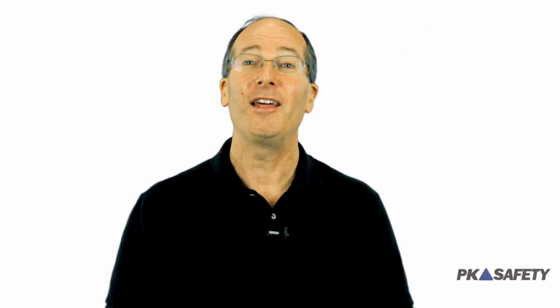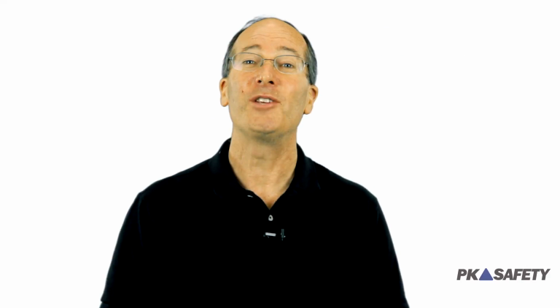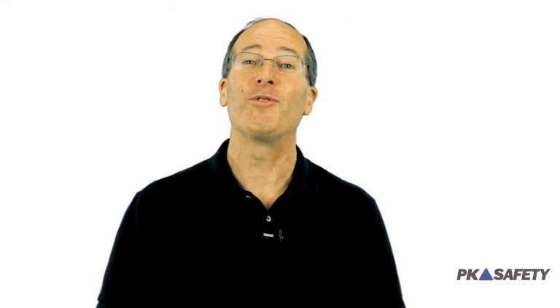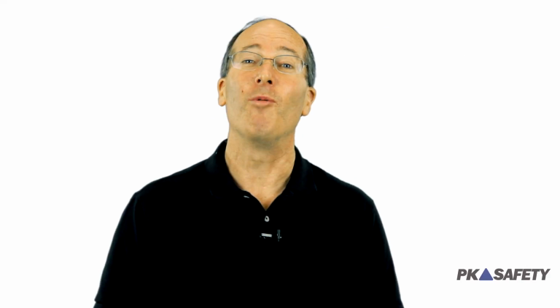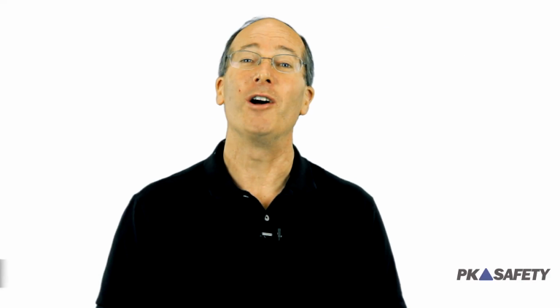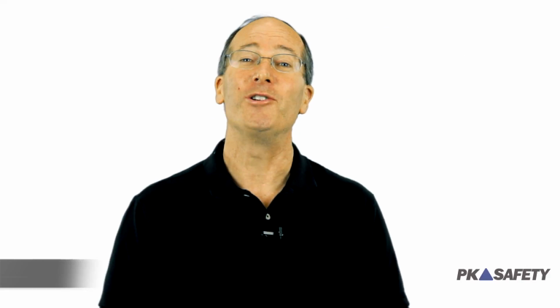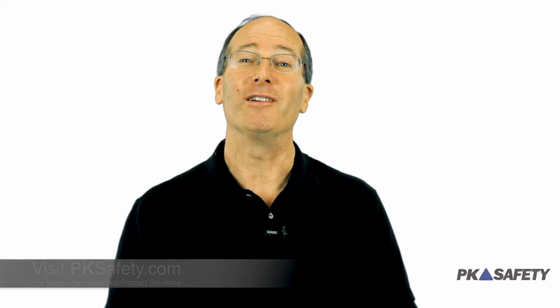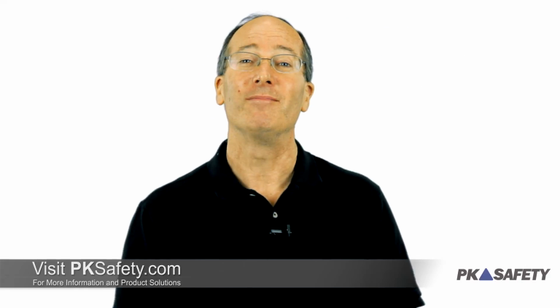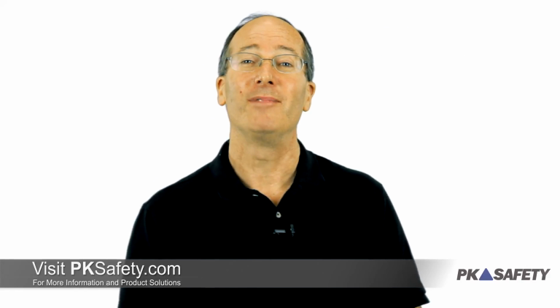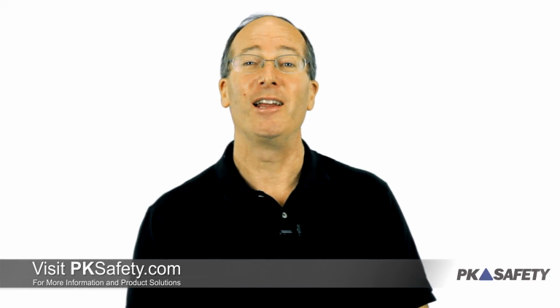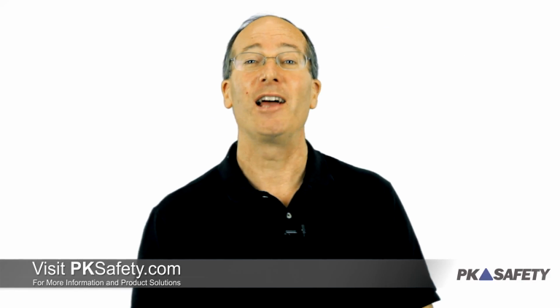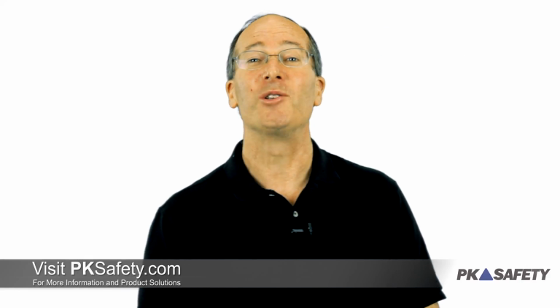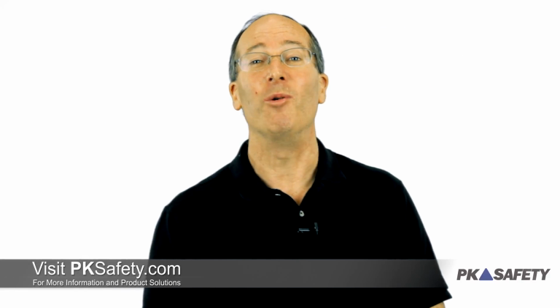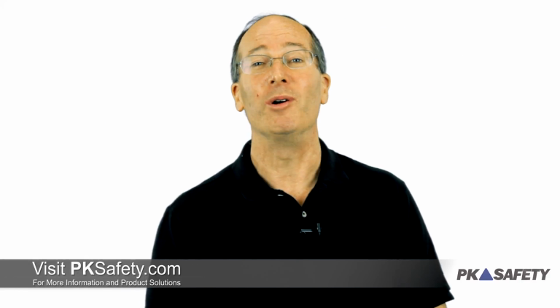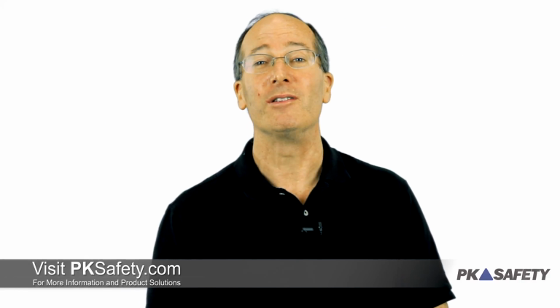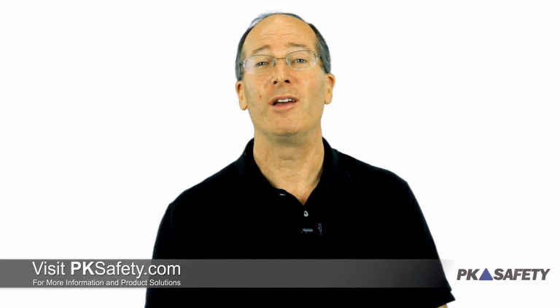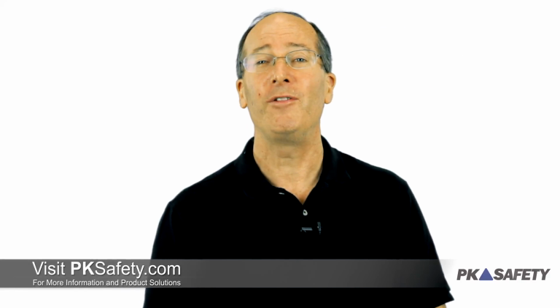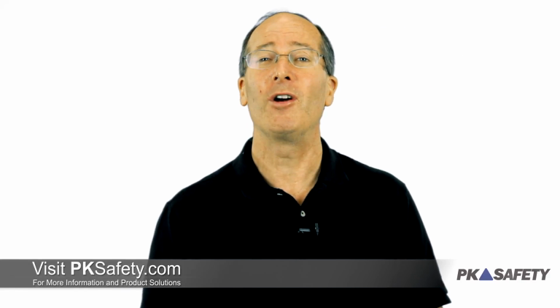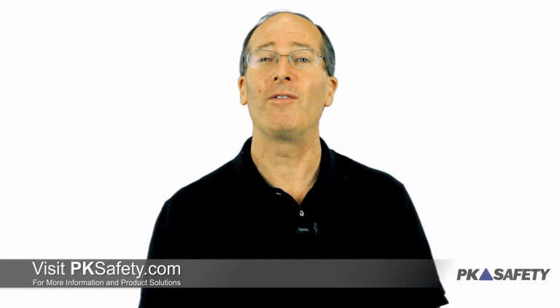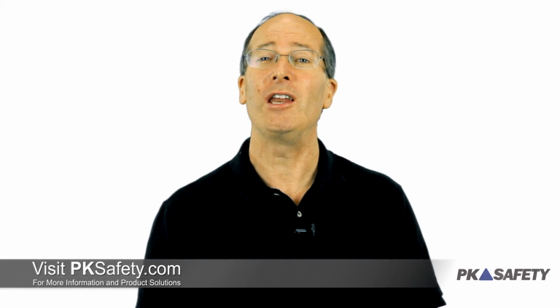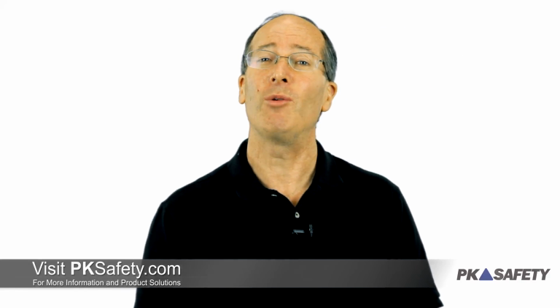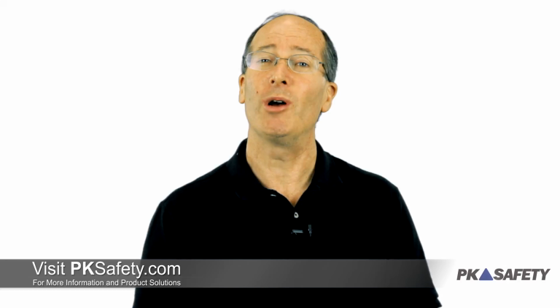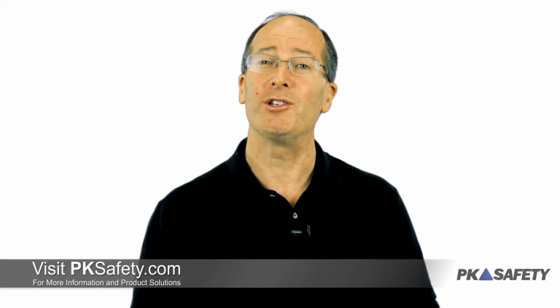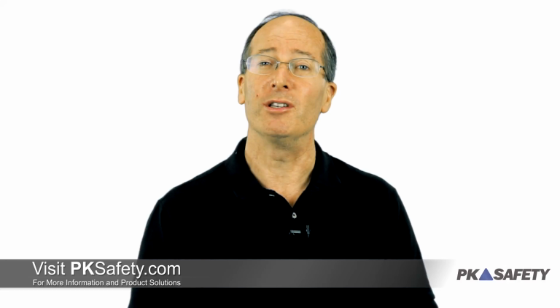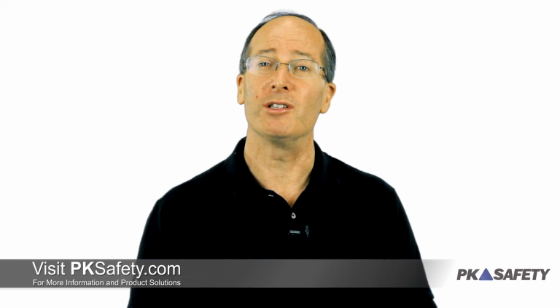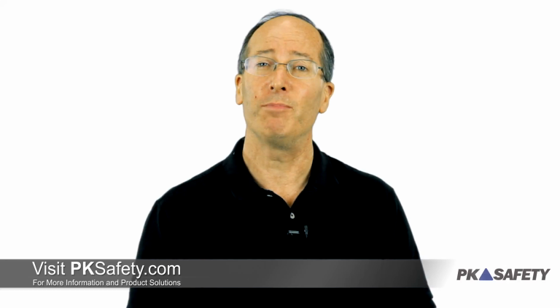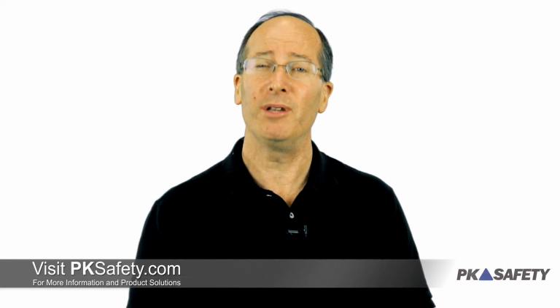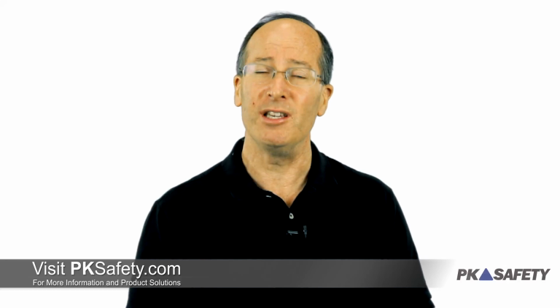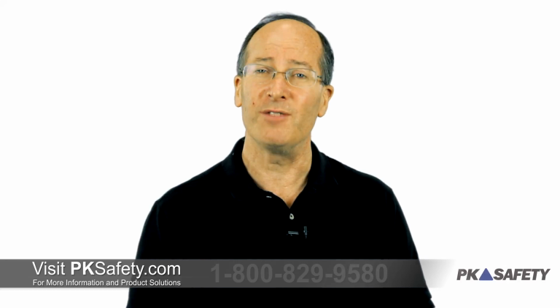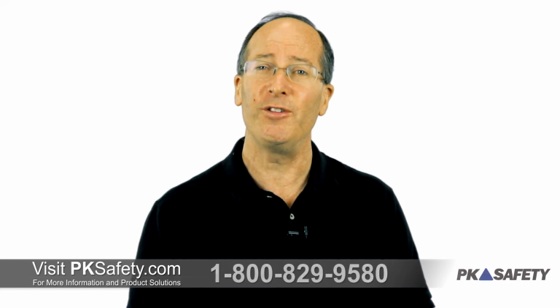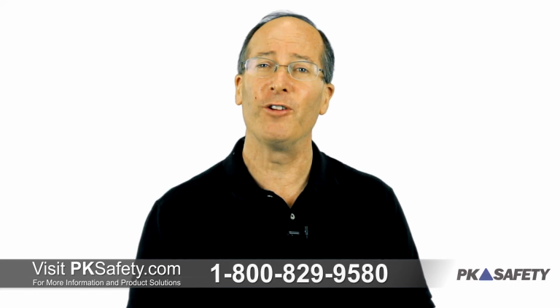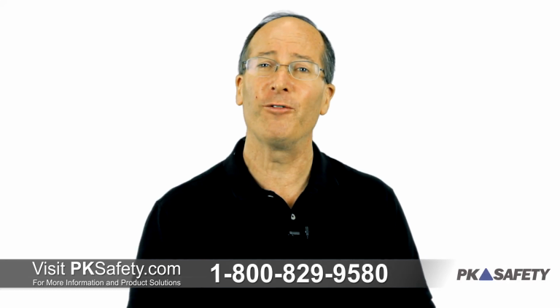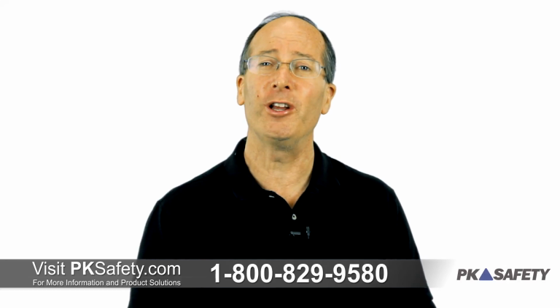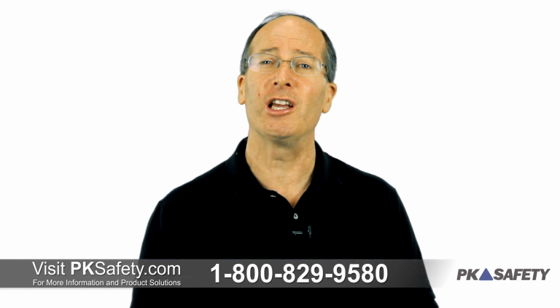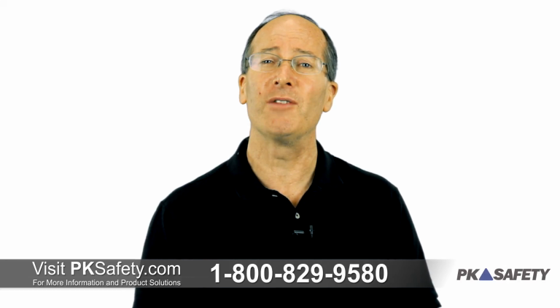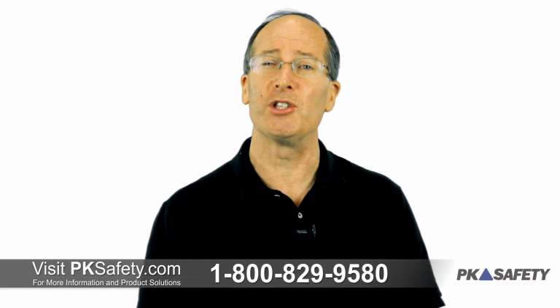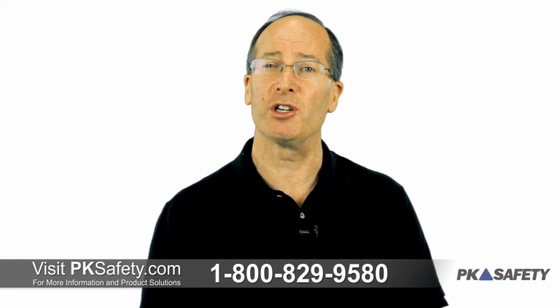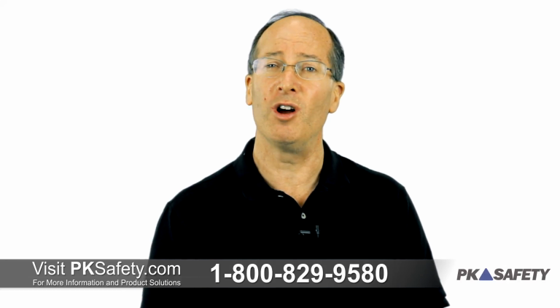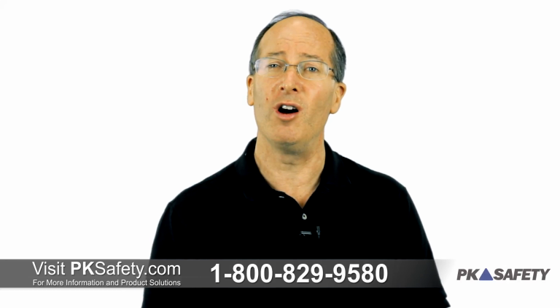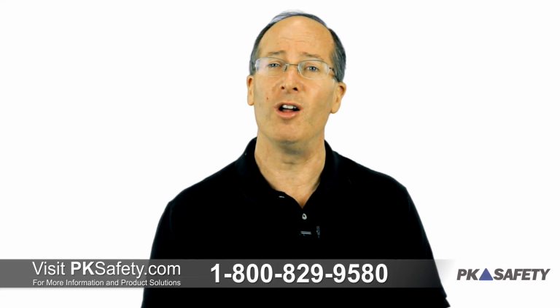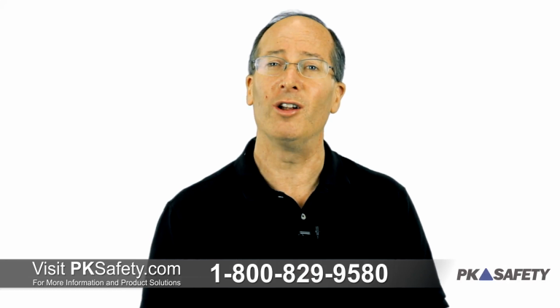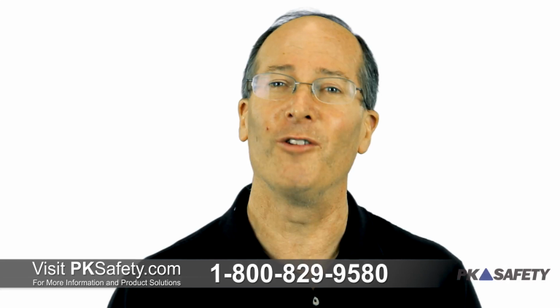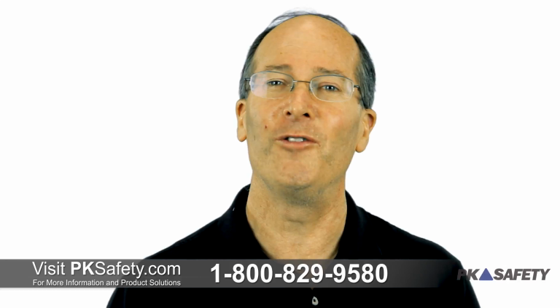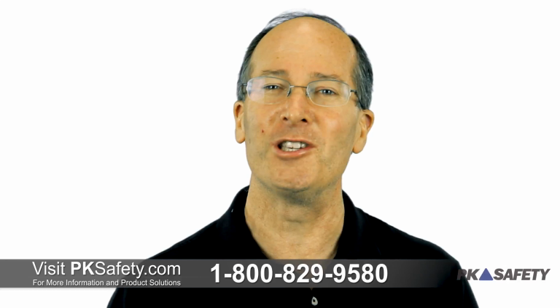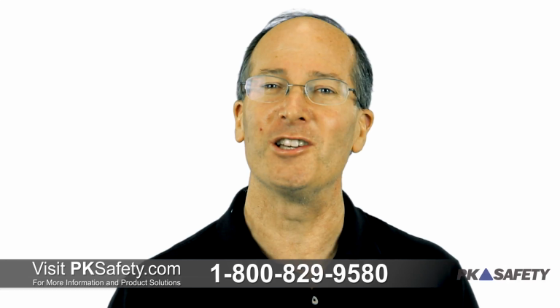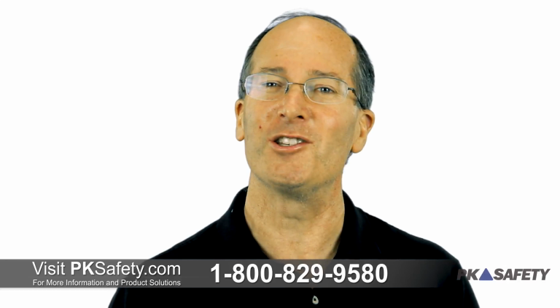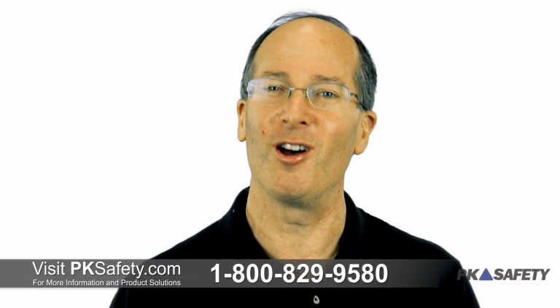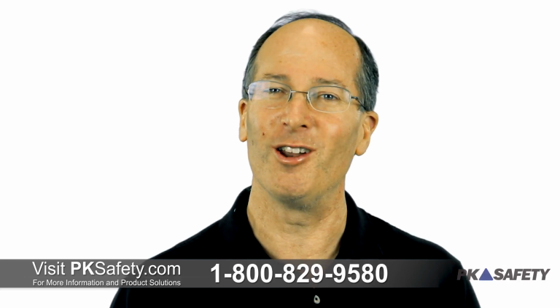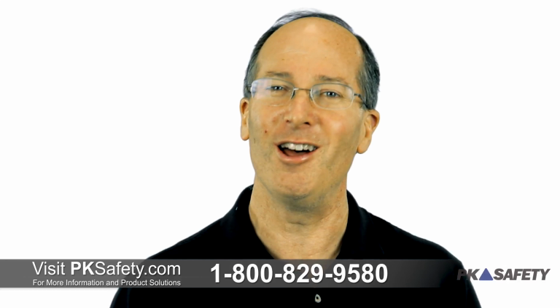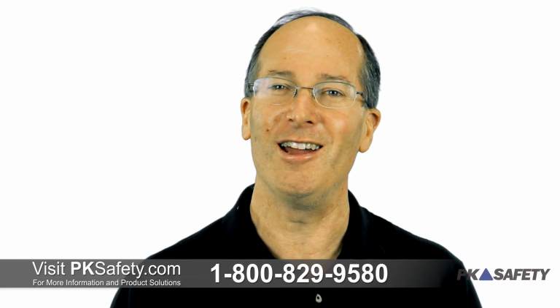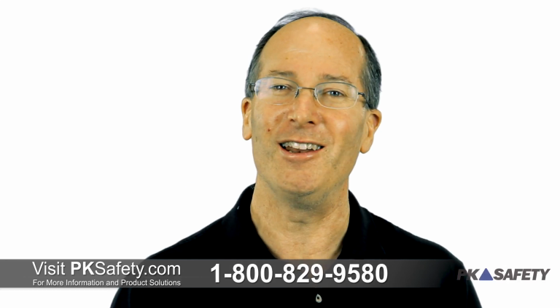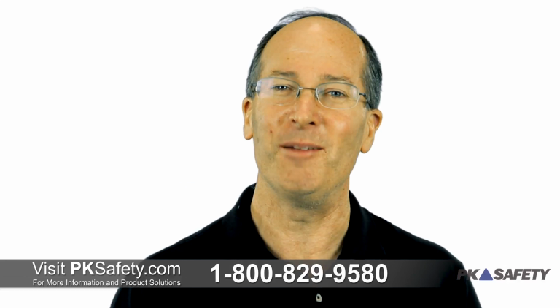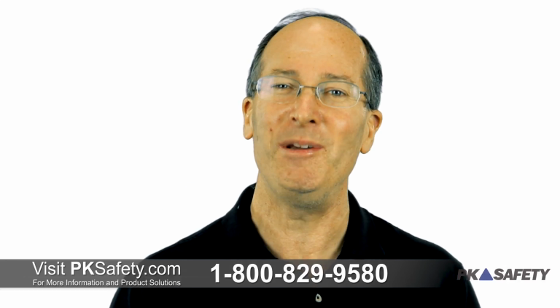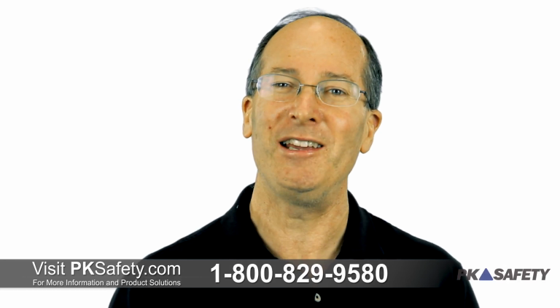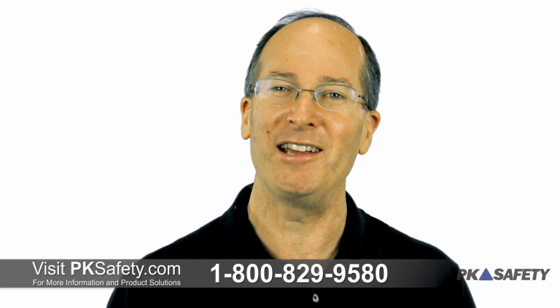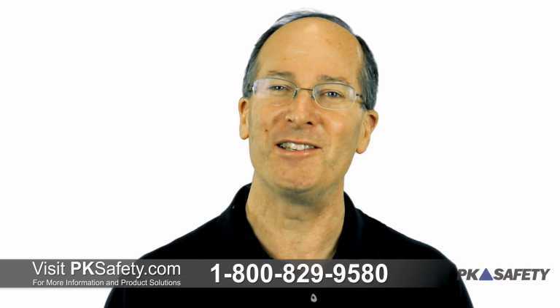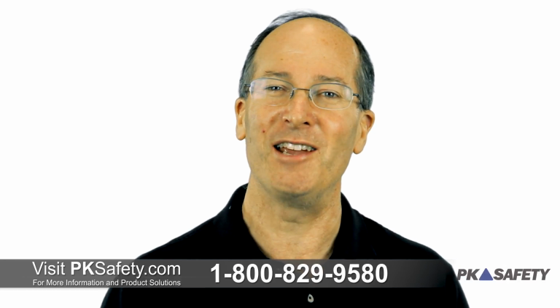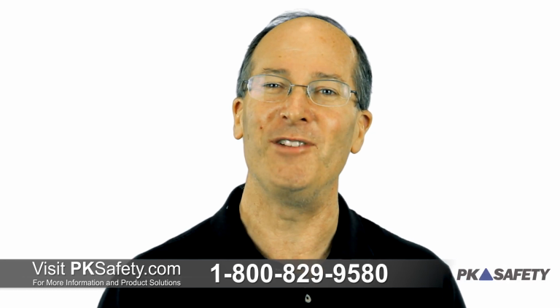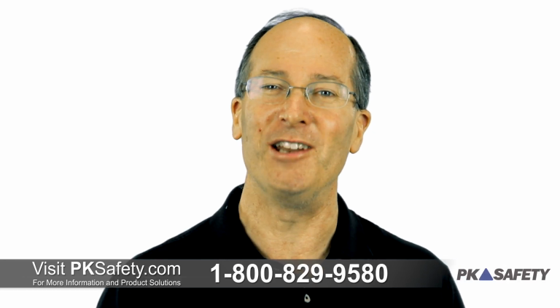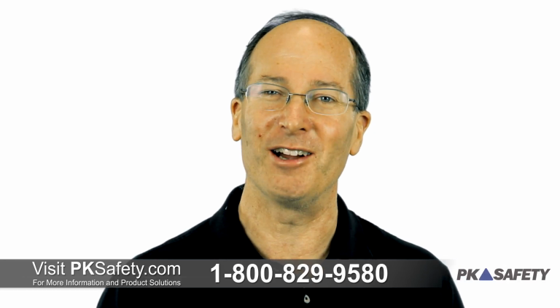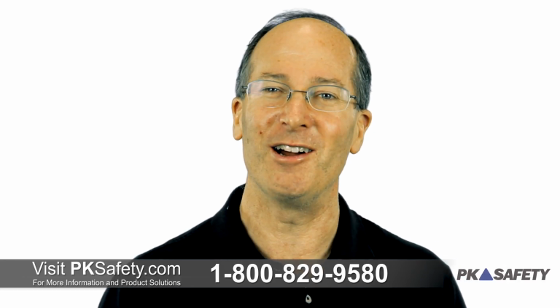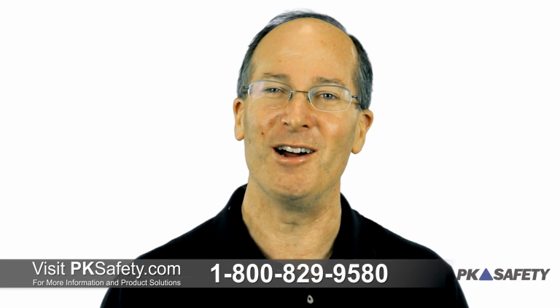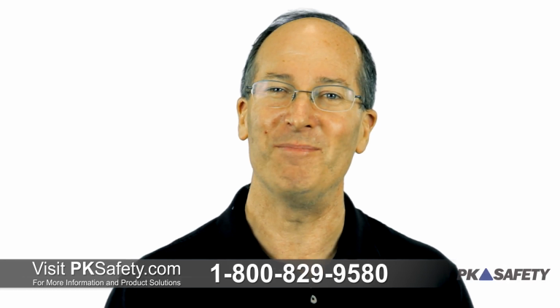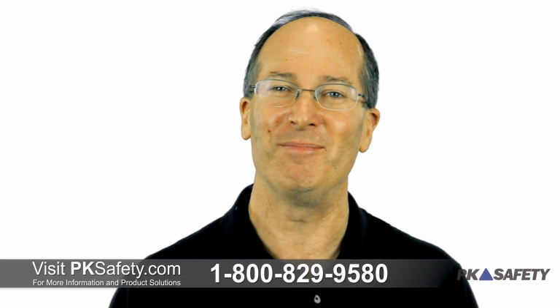Thanks for watching, and as always, if you have any questions, please feel free to give us a call or visit us online at pksafety.com.